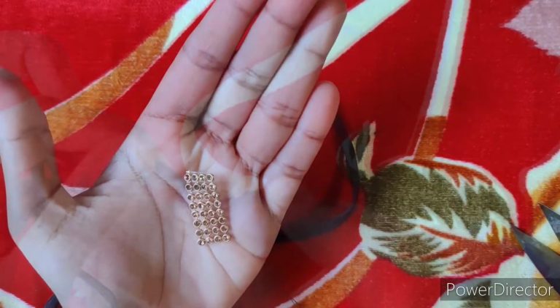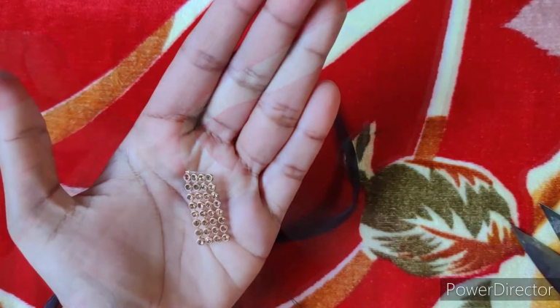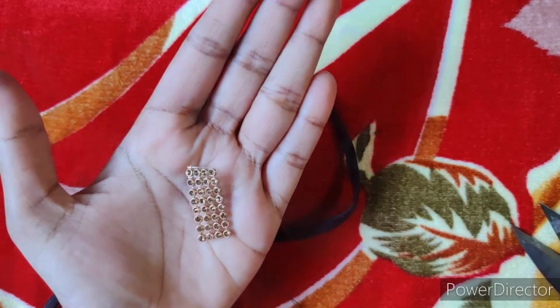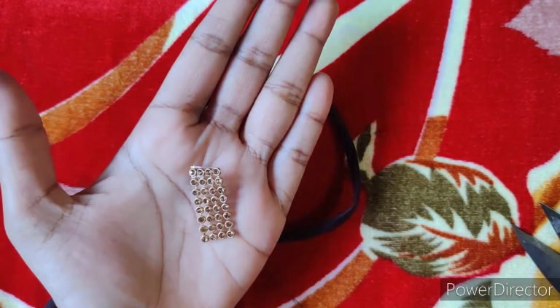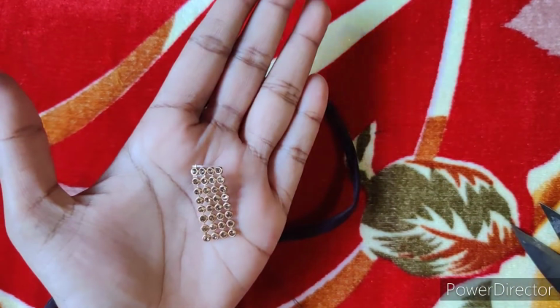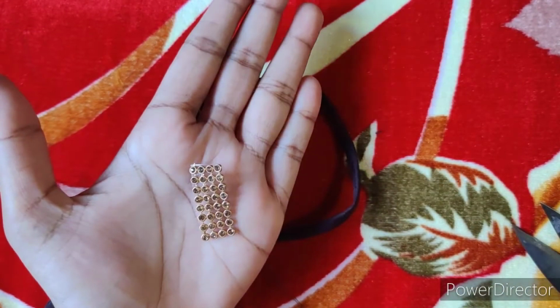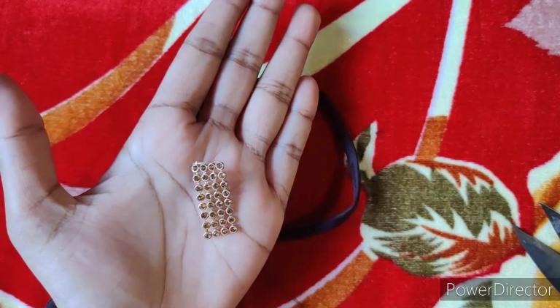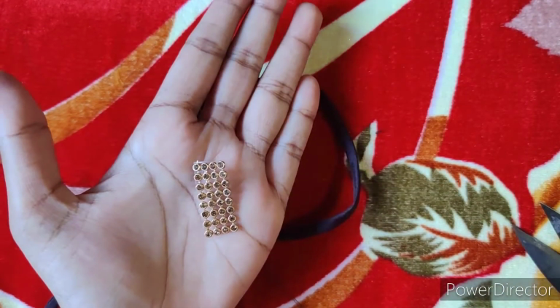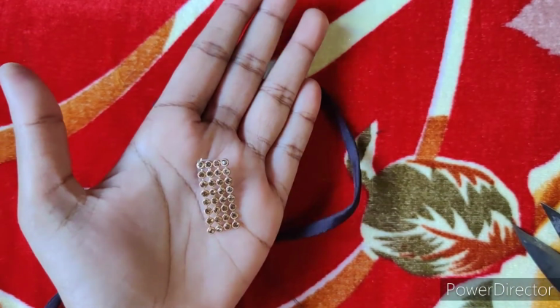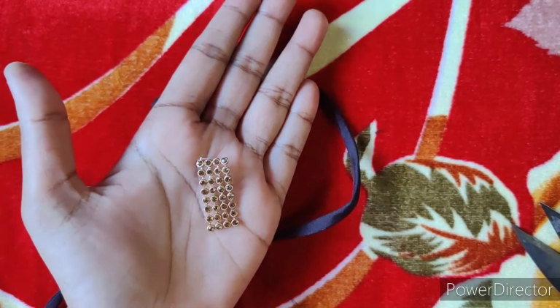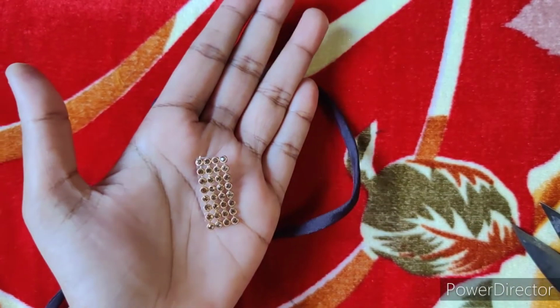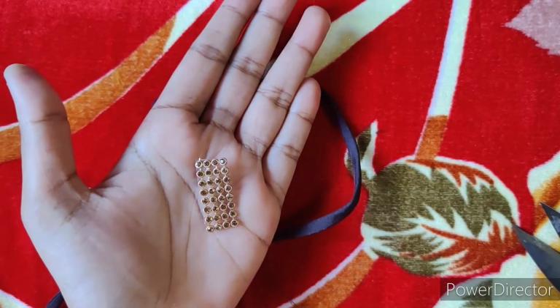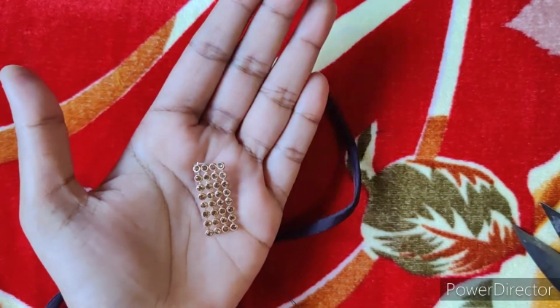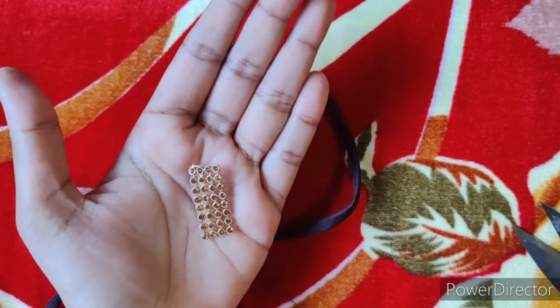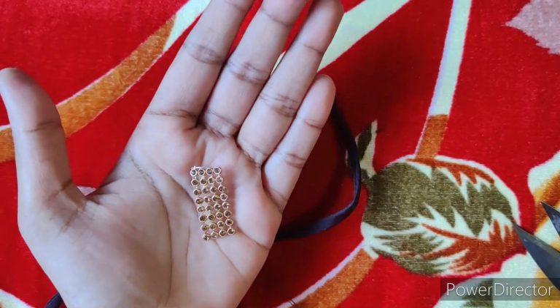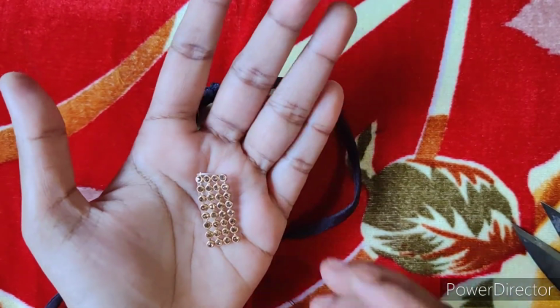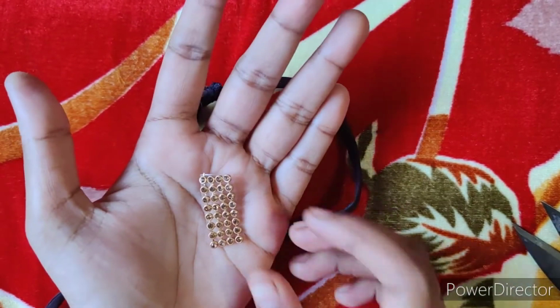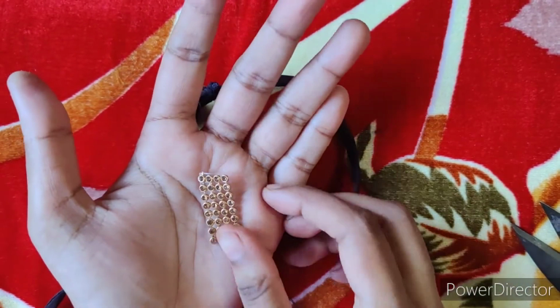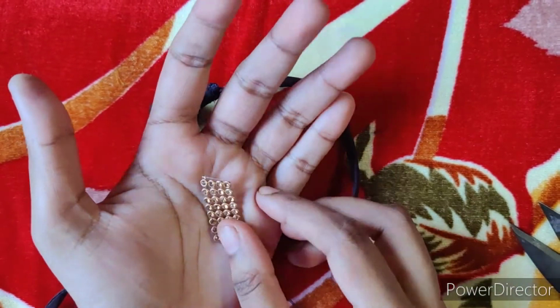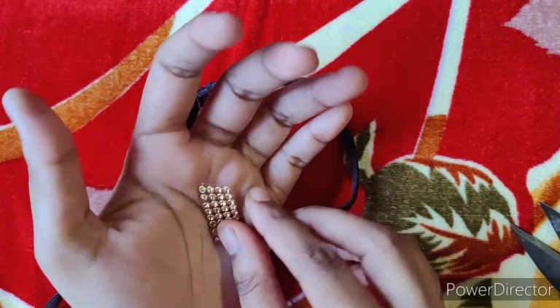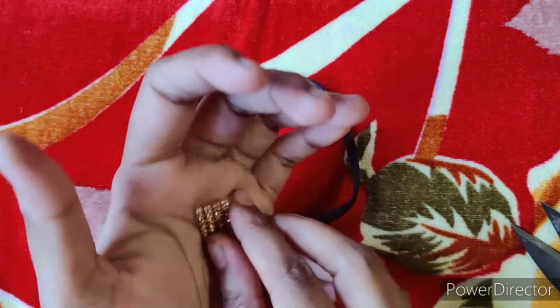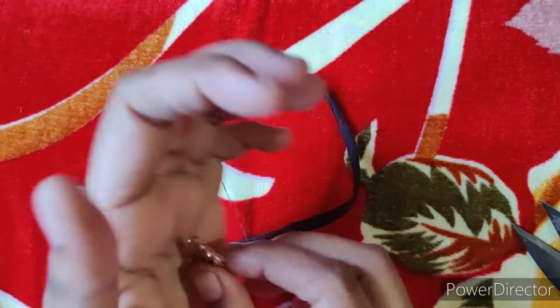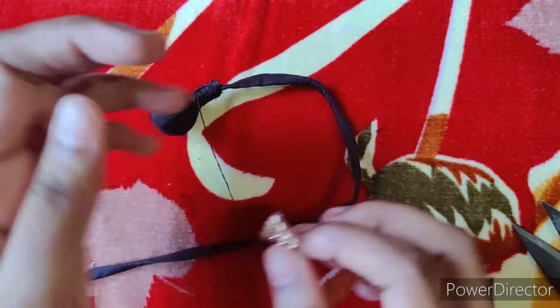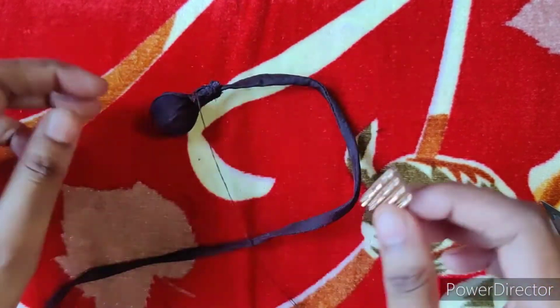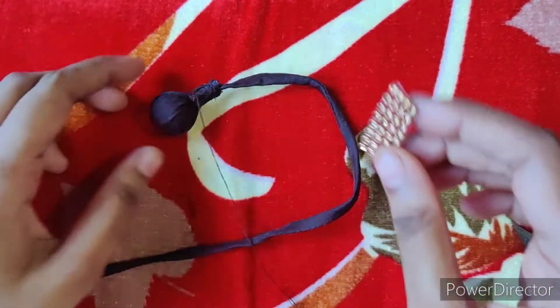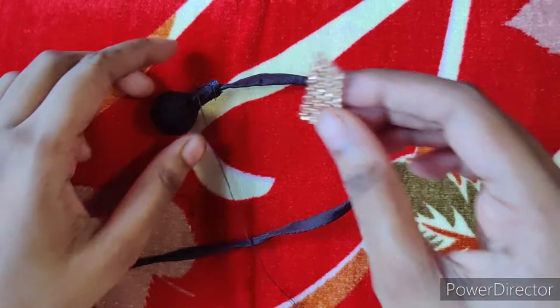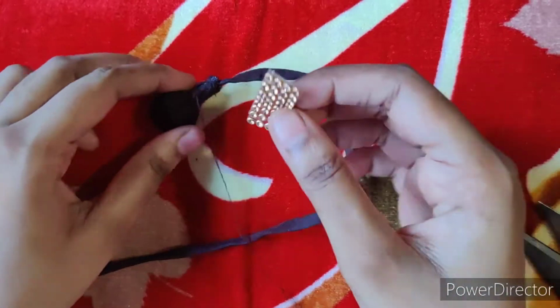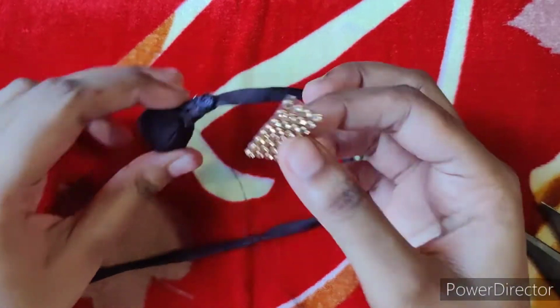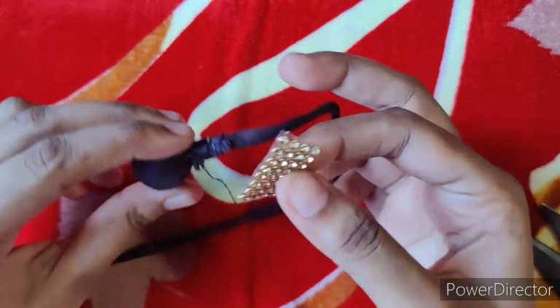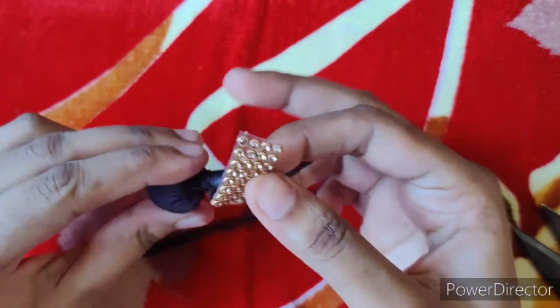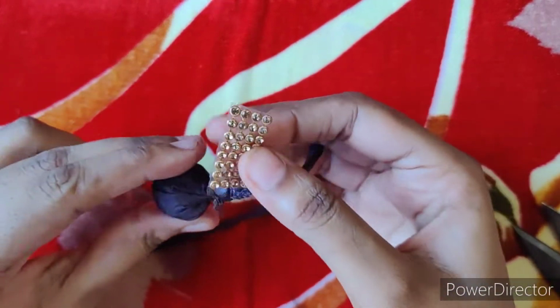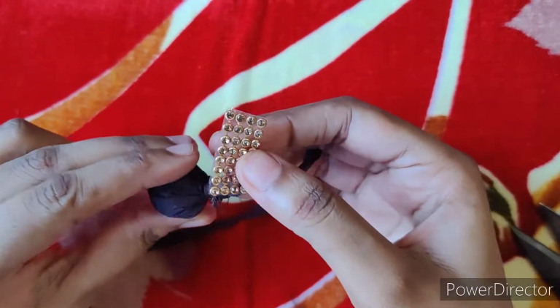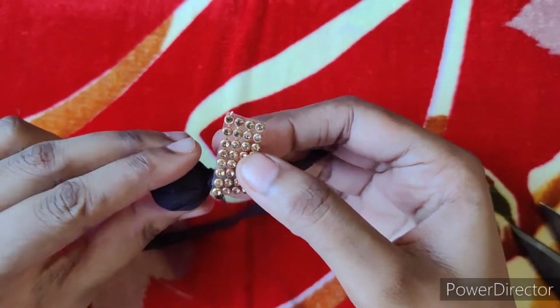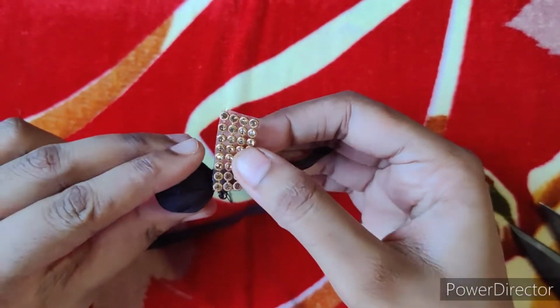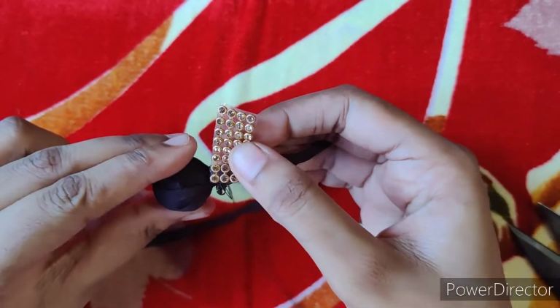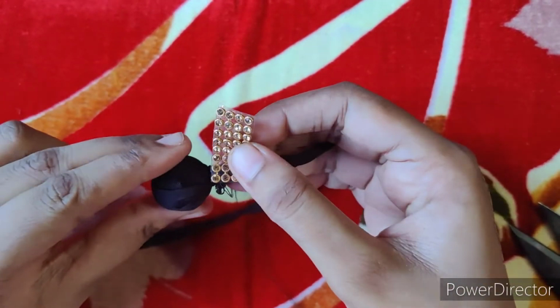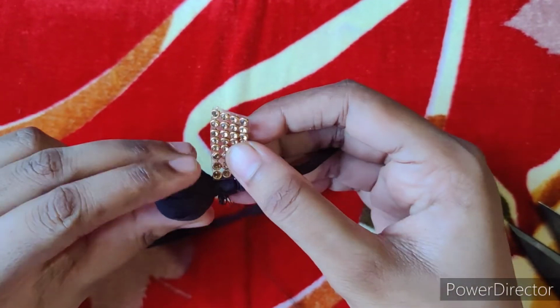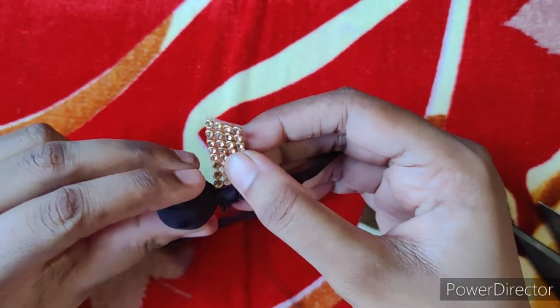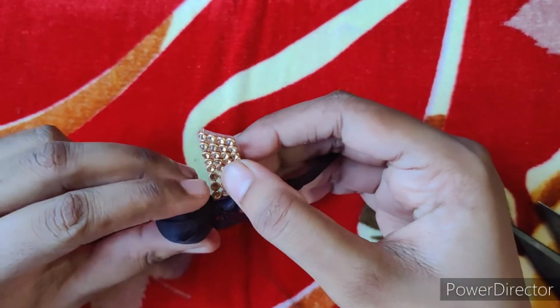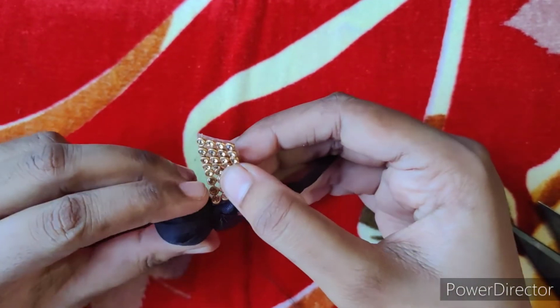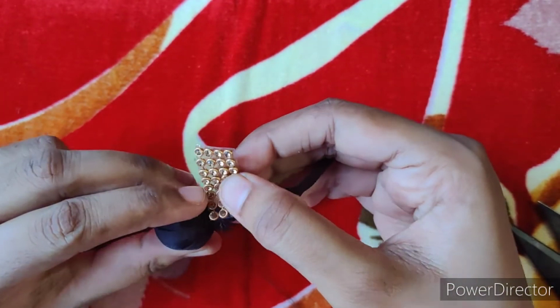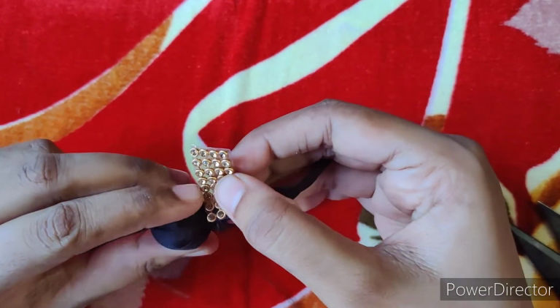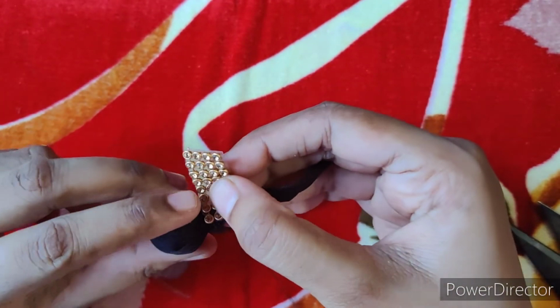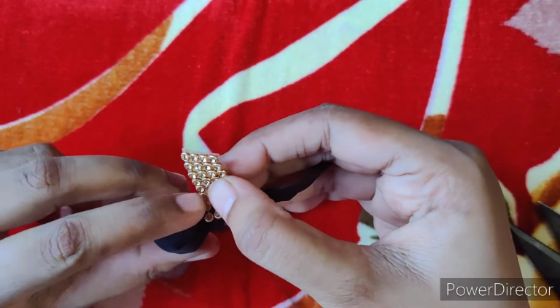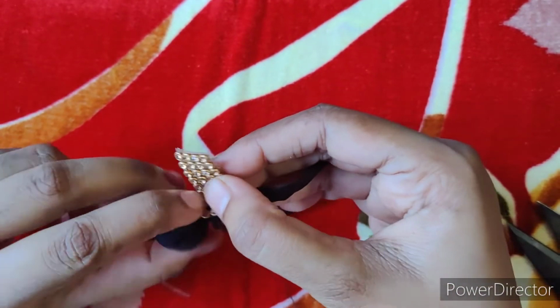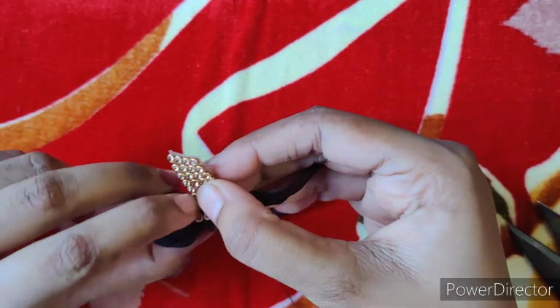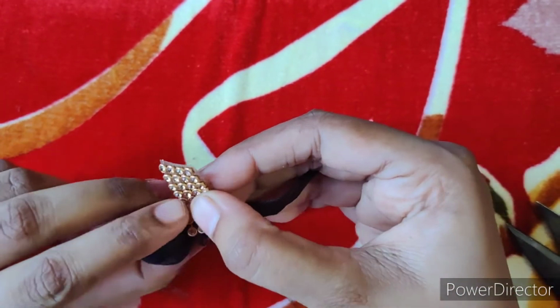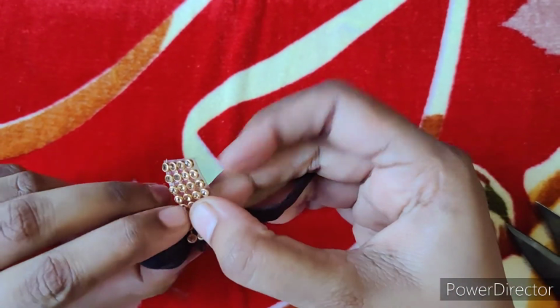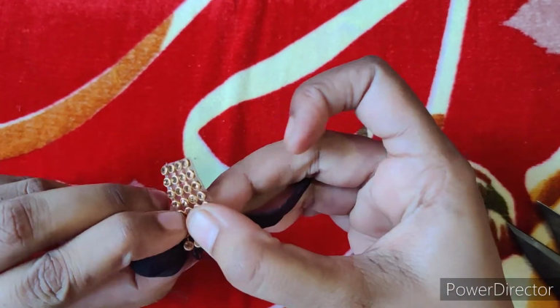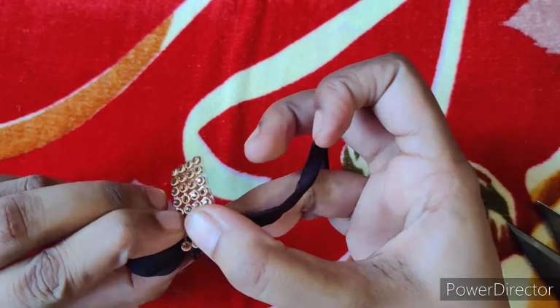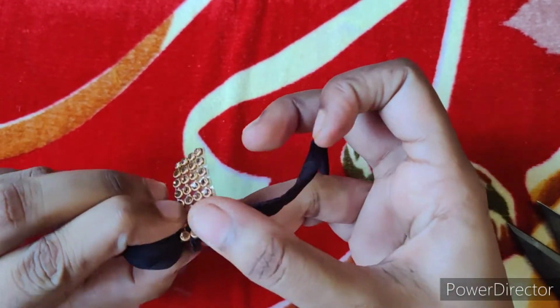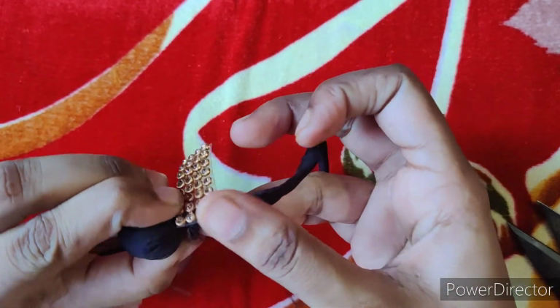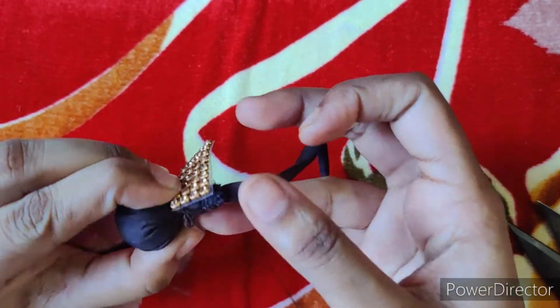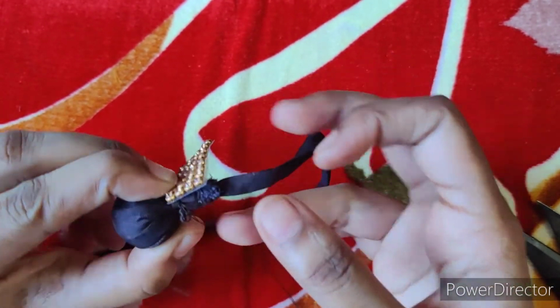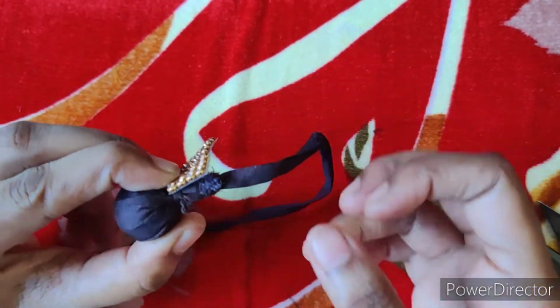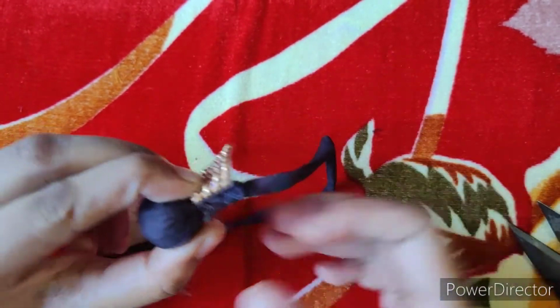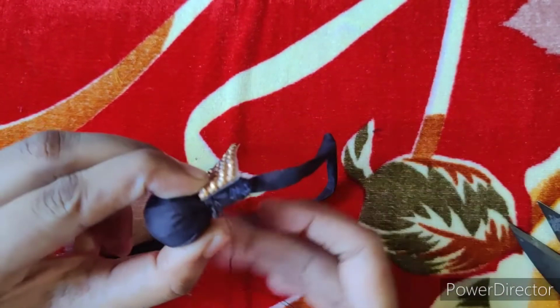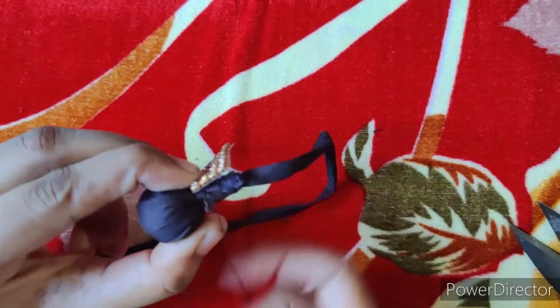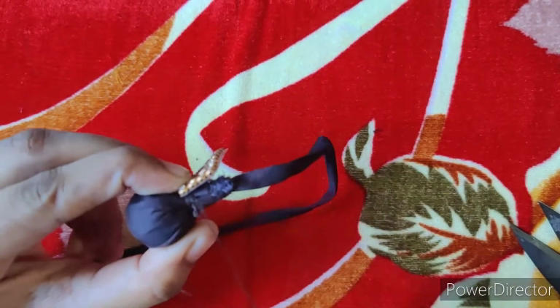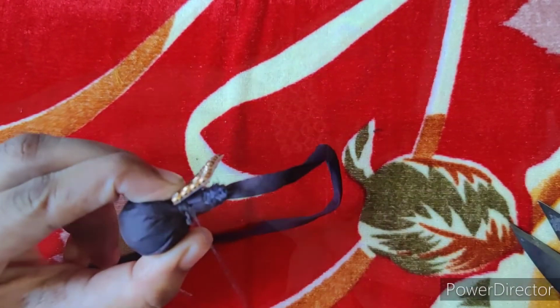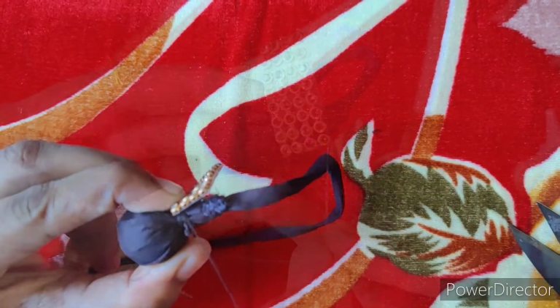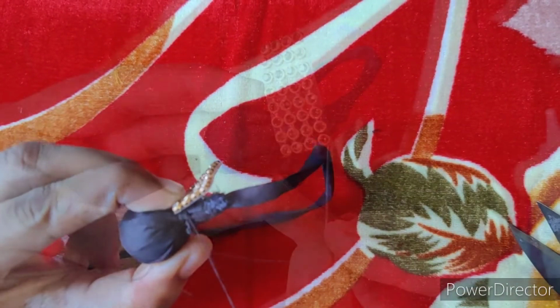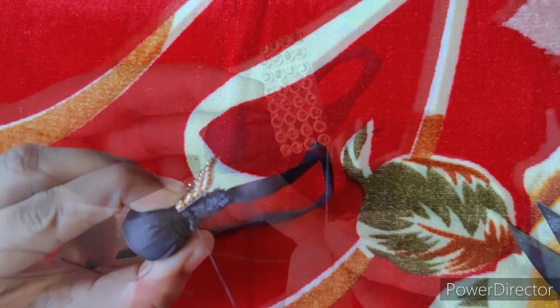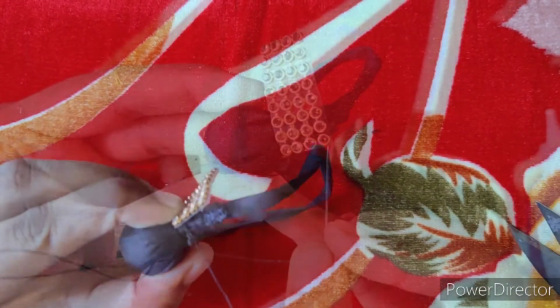Next, we will cut the stone laser and cut the stone. Now we will place the stitch.